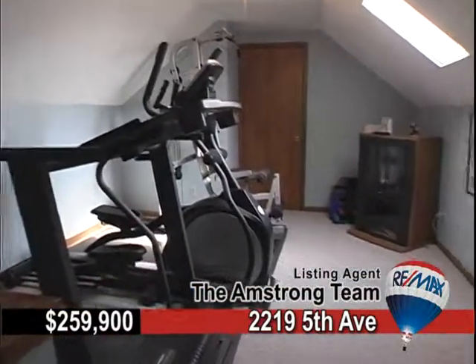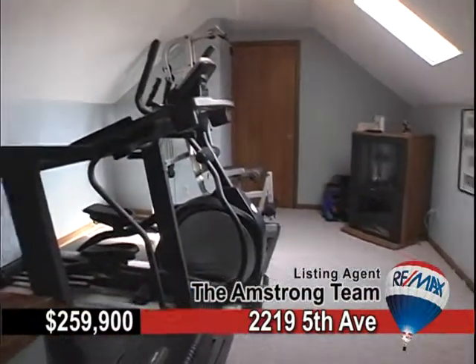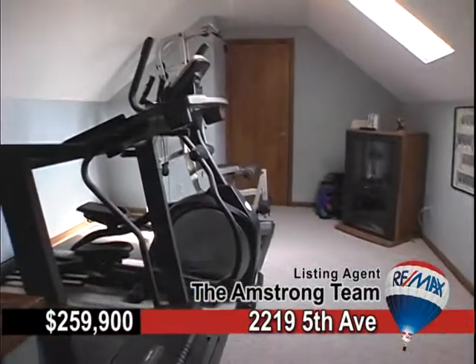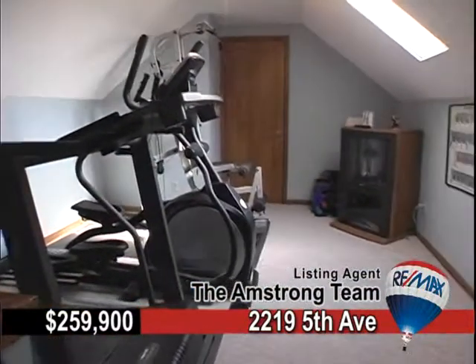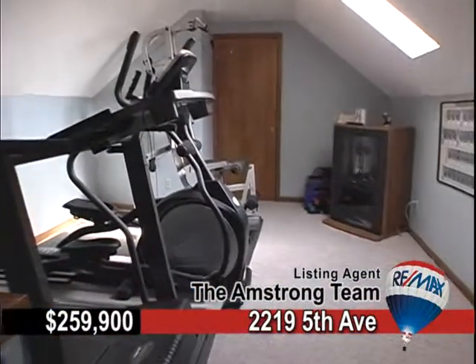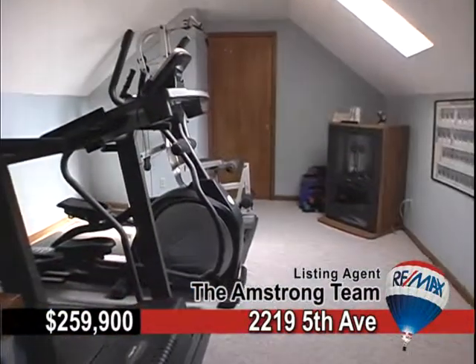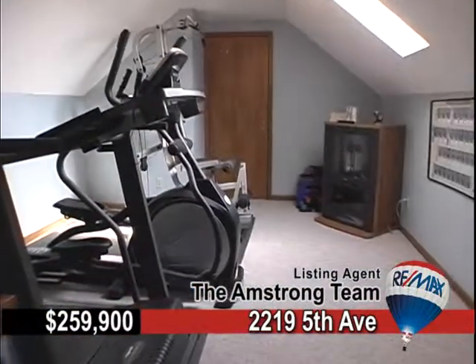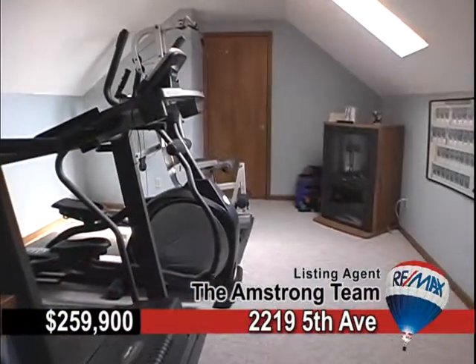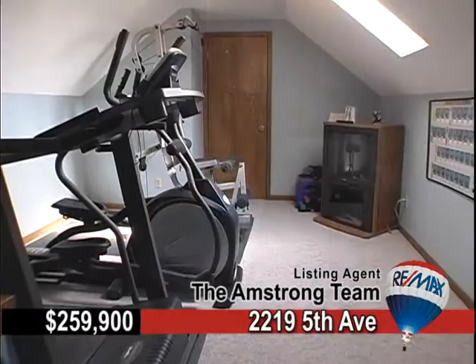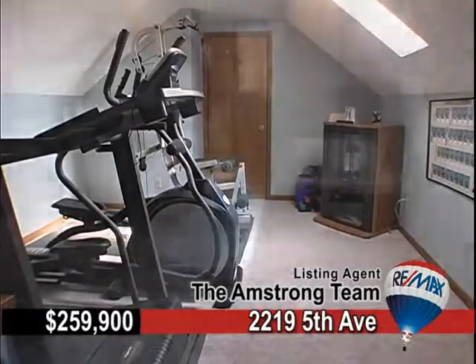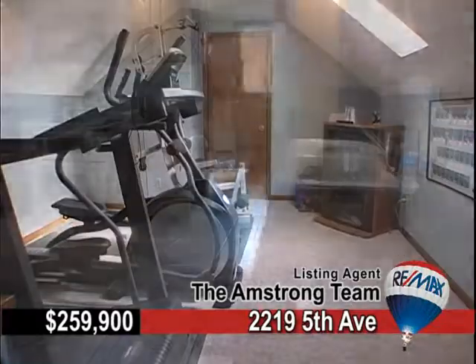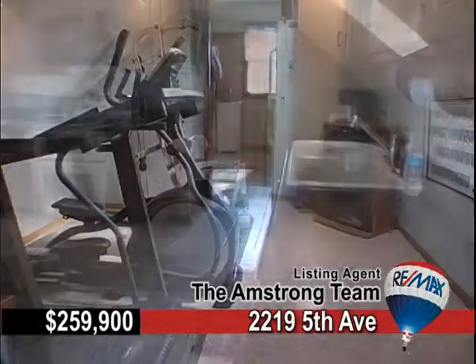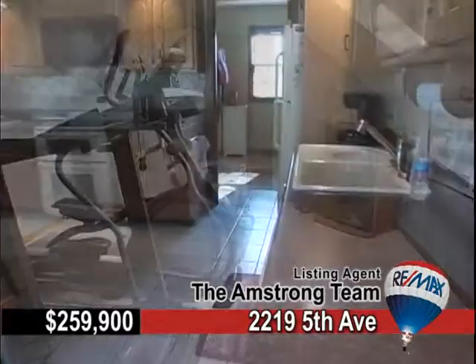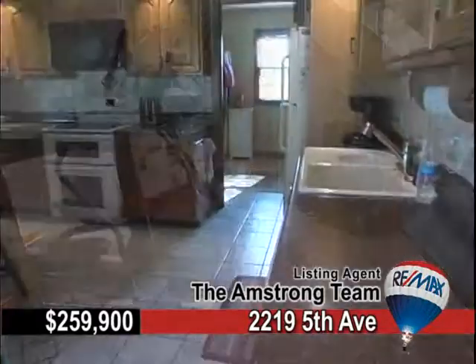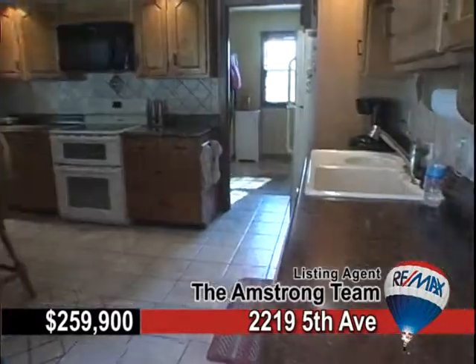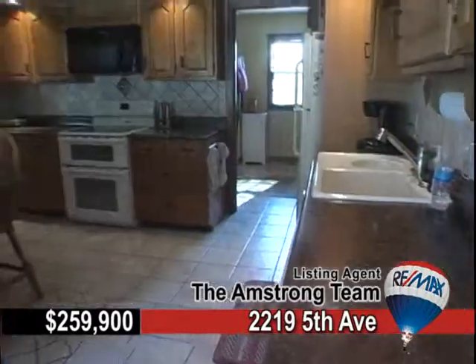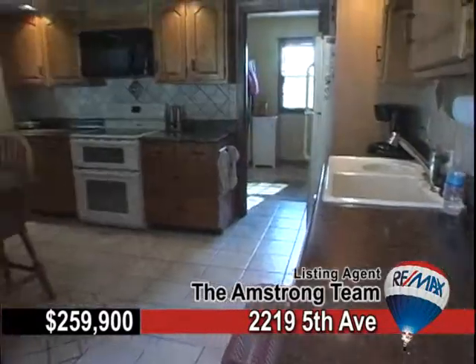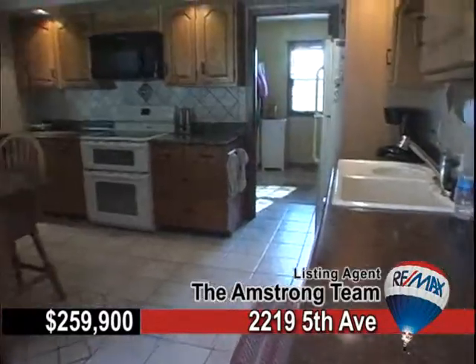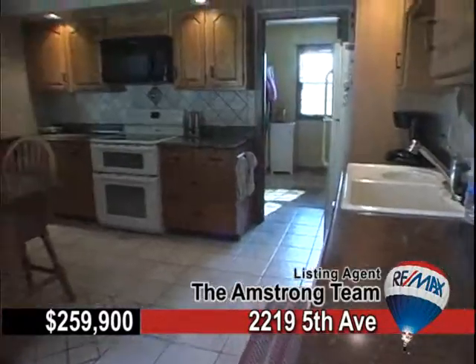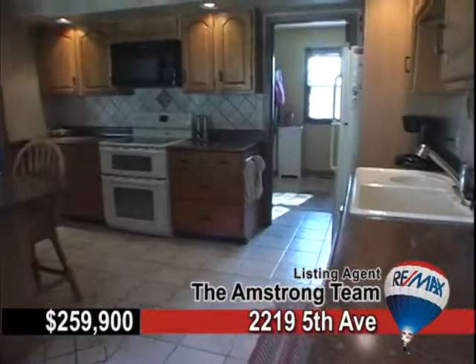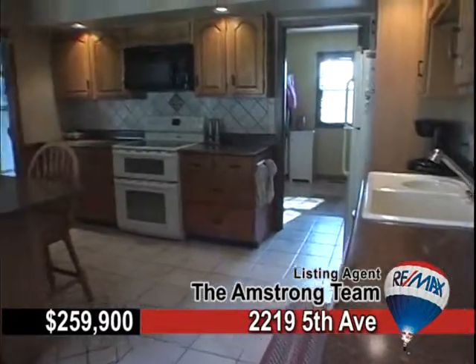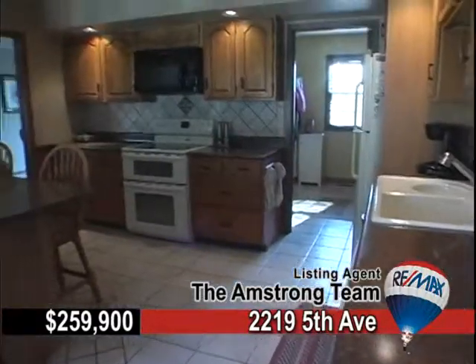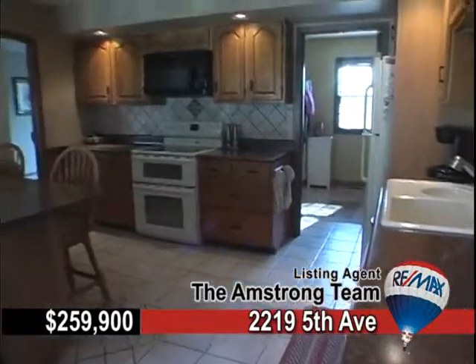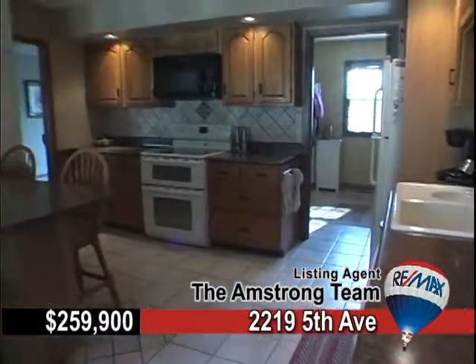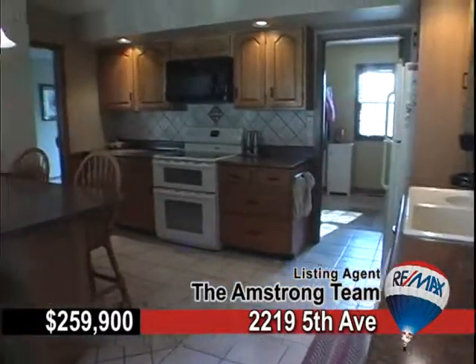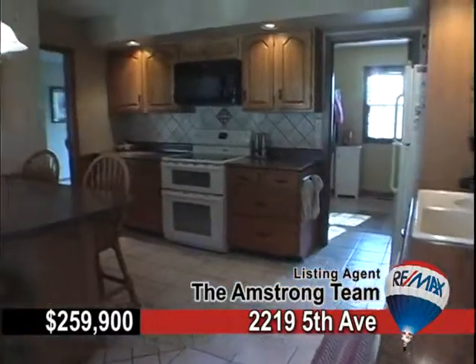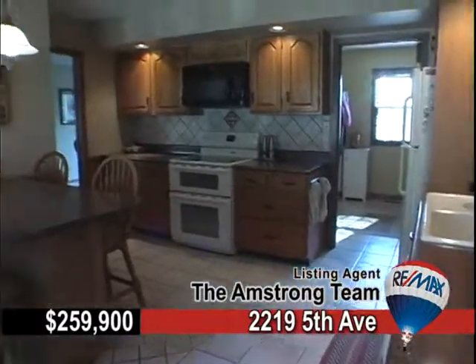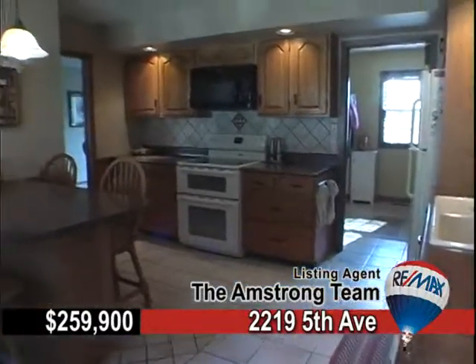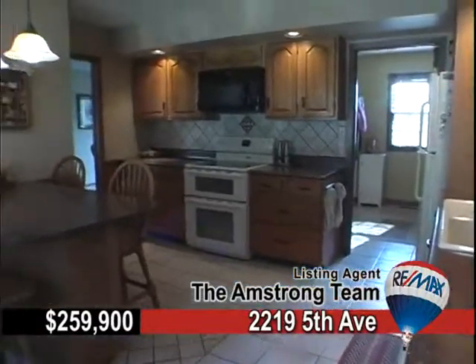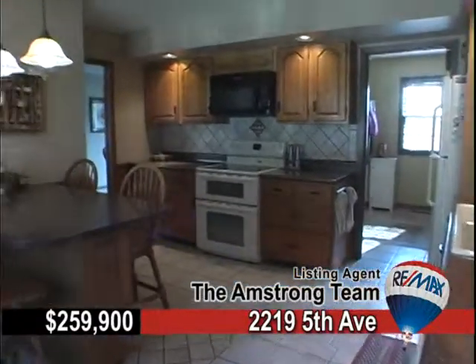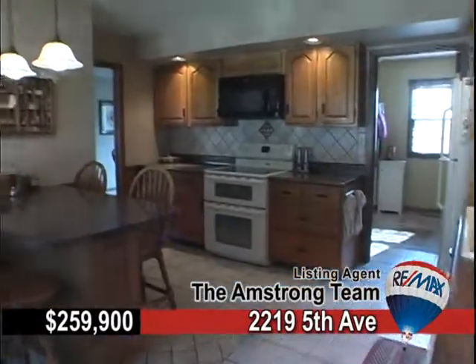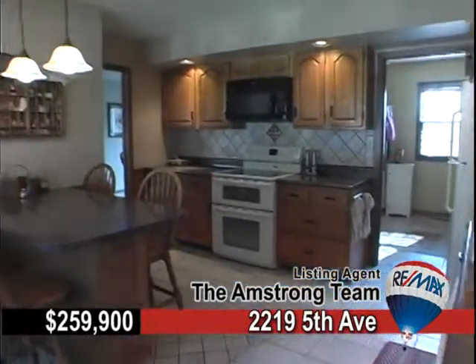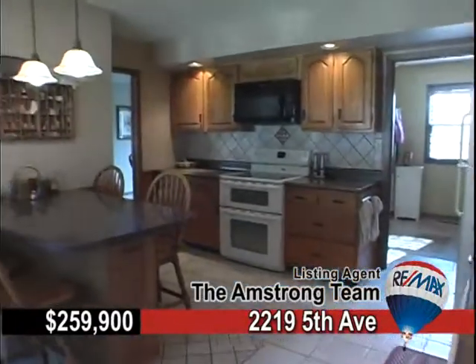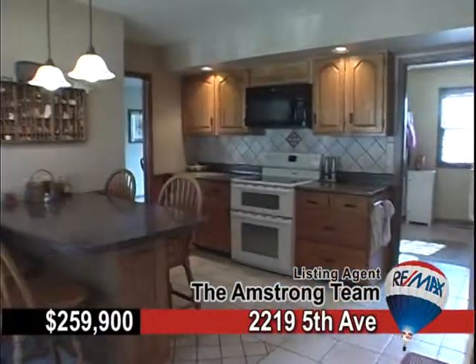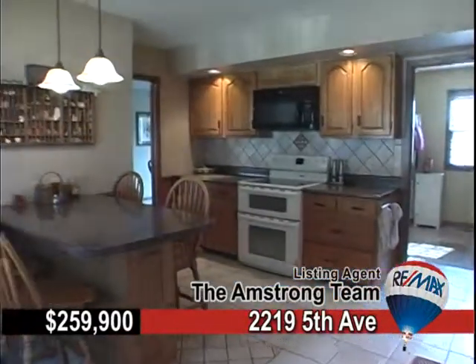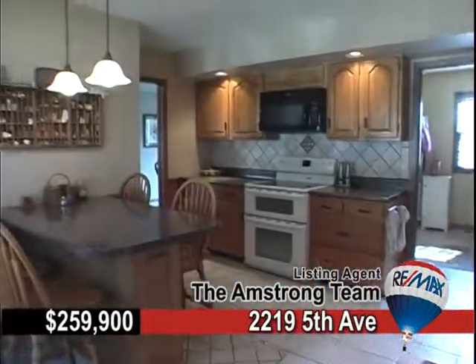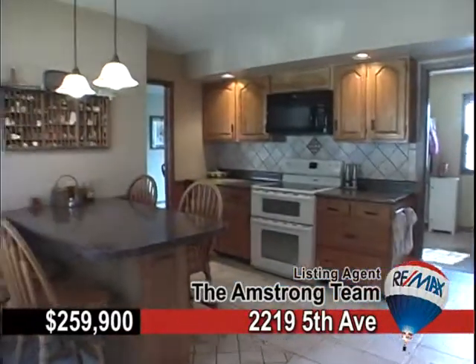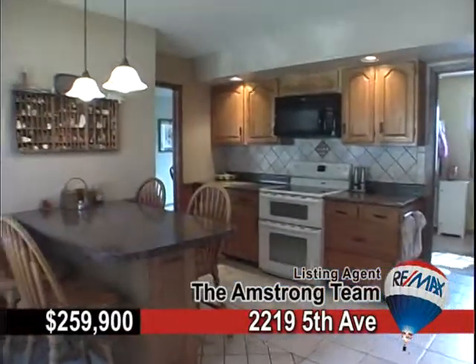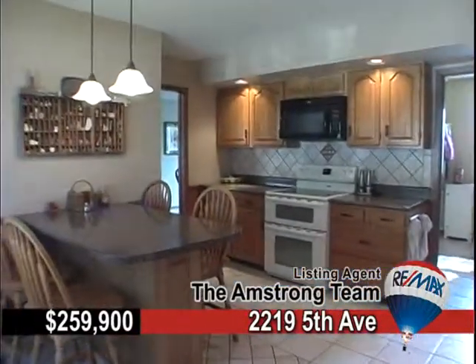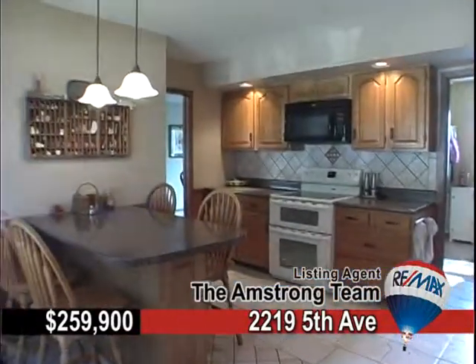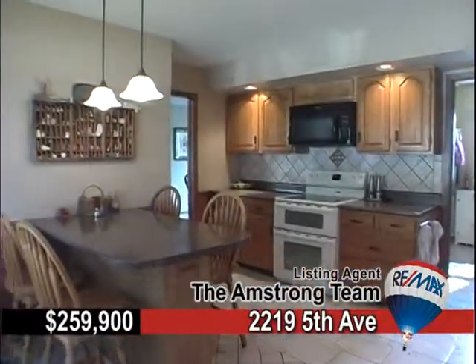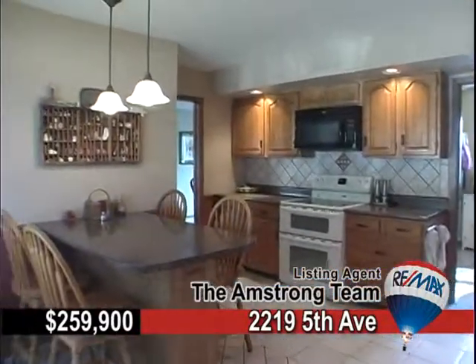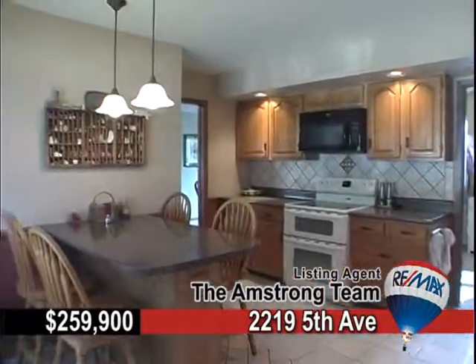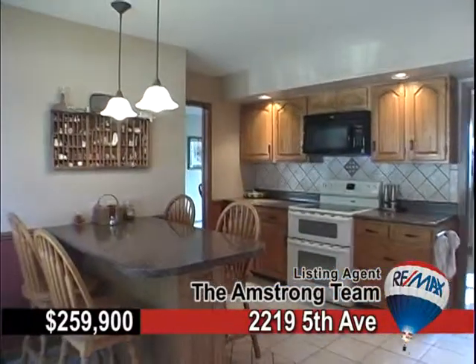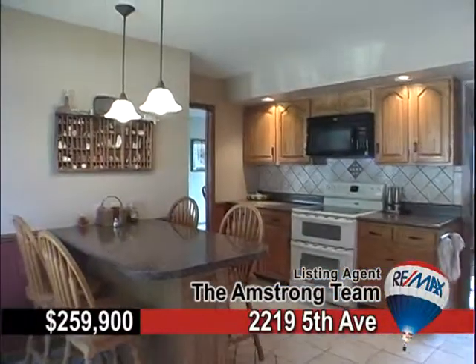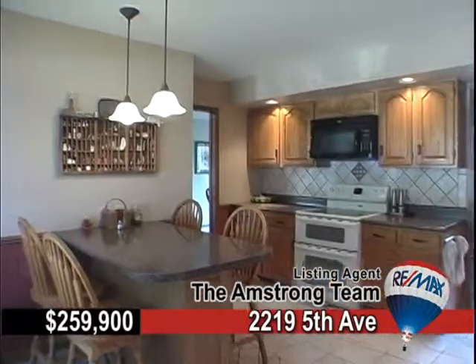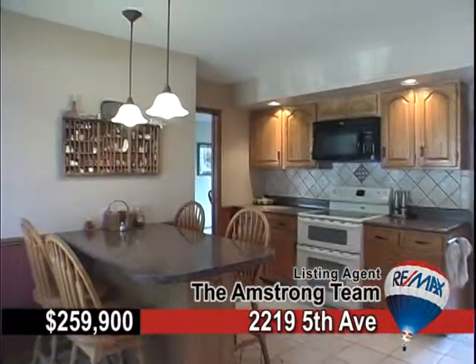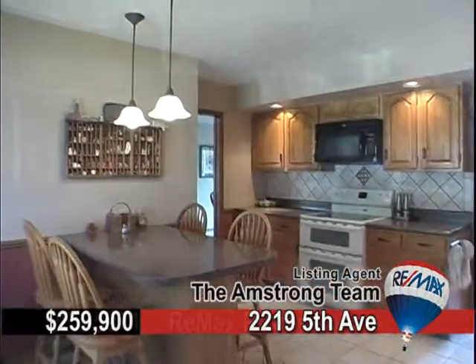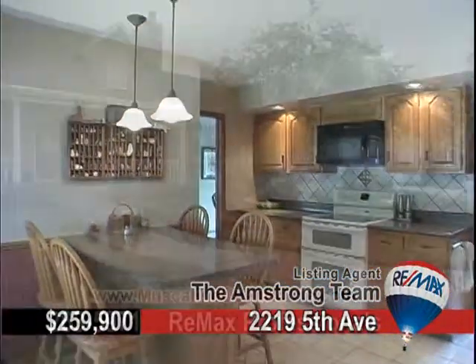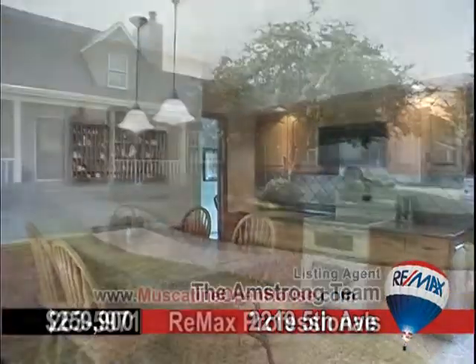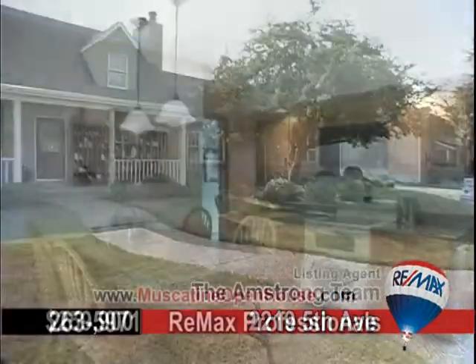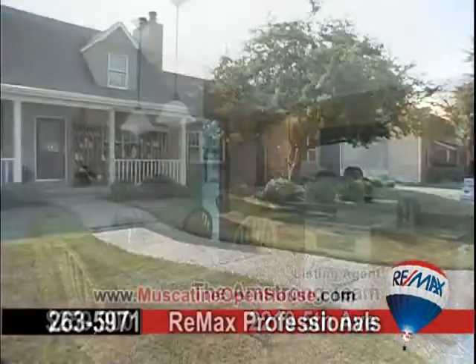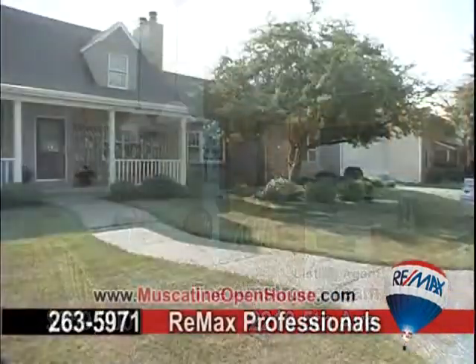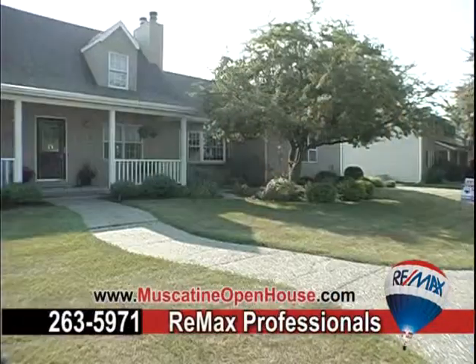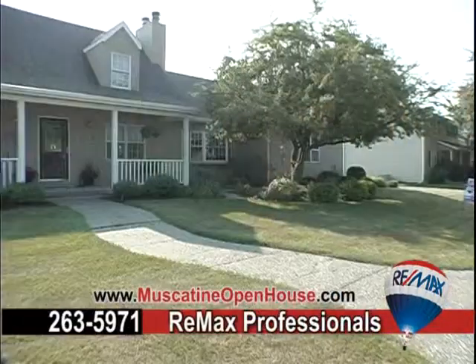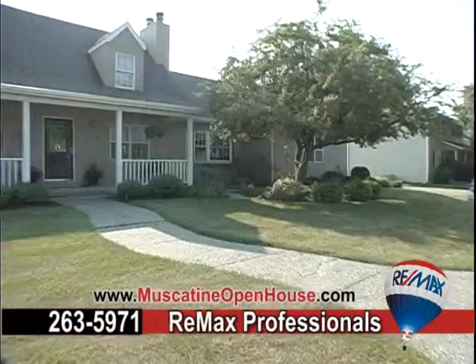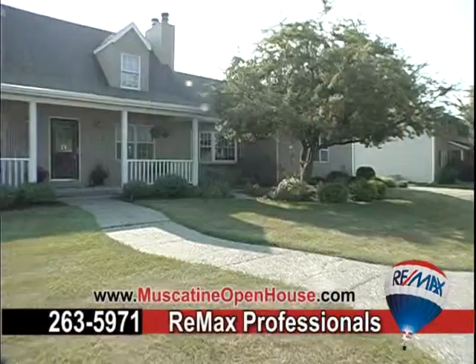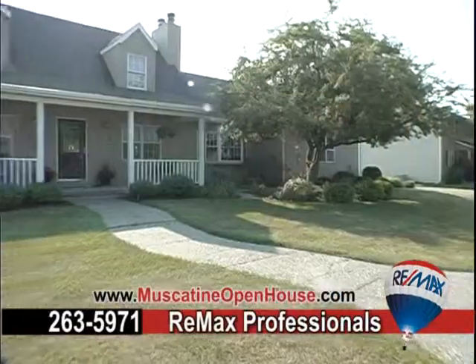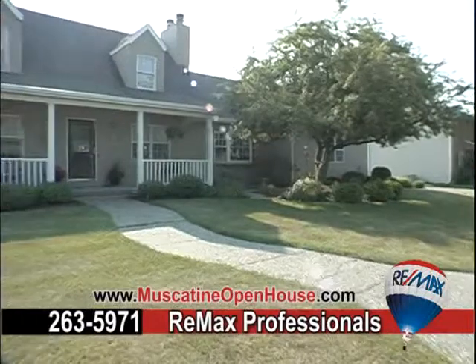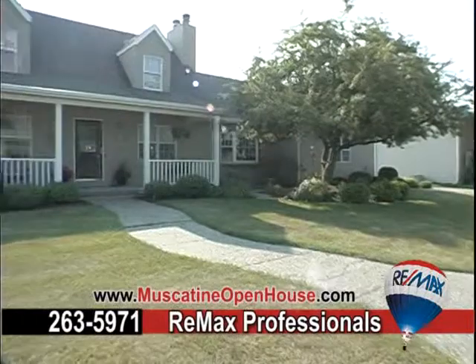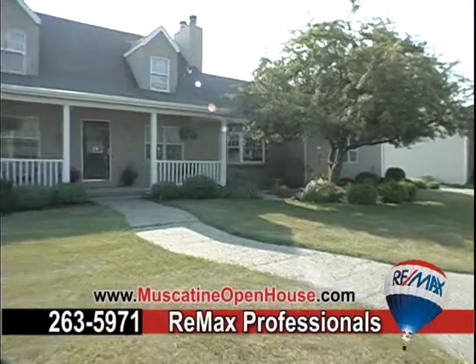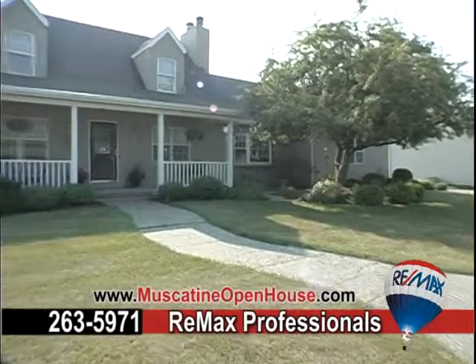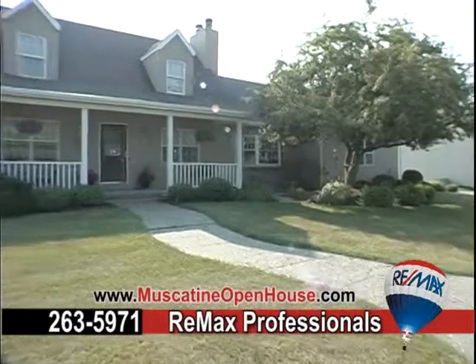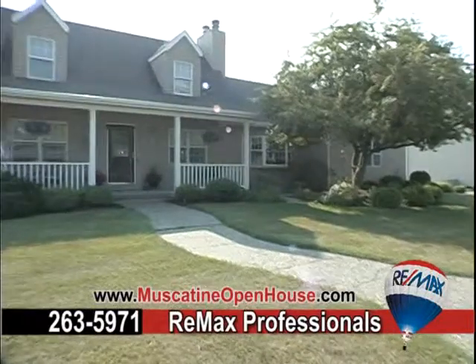A great location in a quiet part of town. This one you just have to come see. Call RE-MAX and schedule a tour.